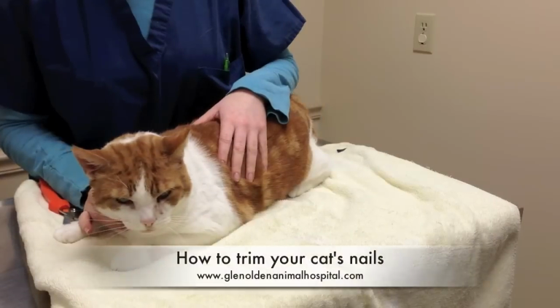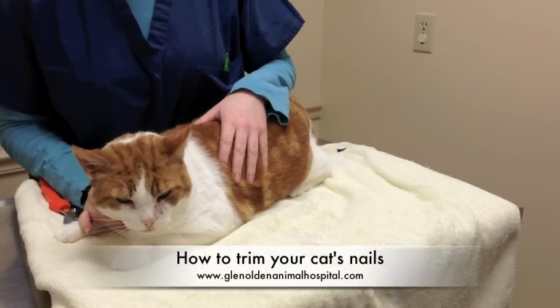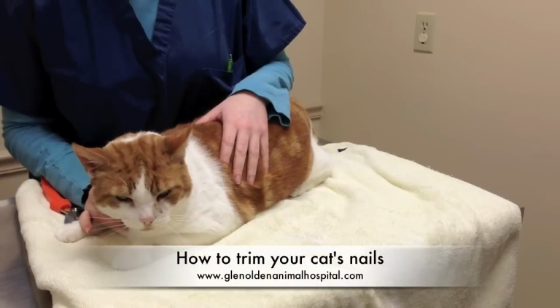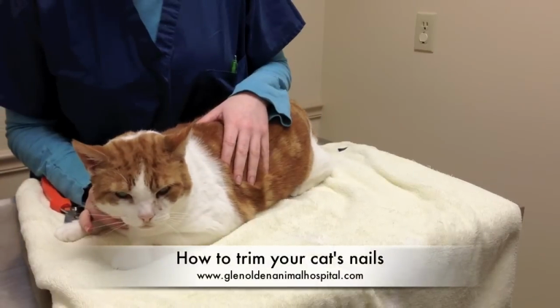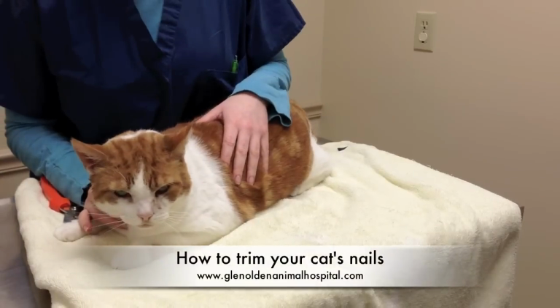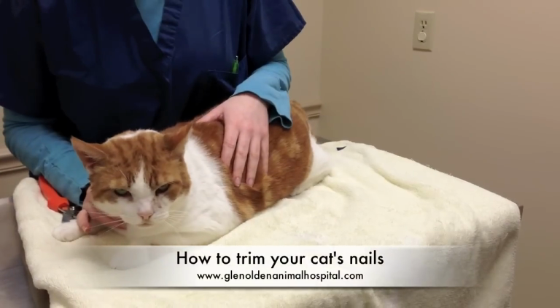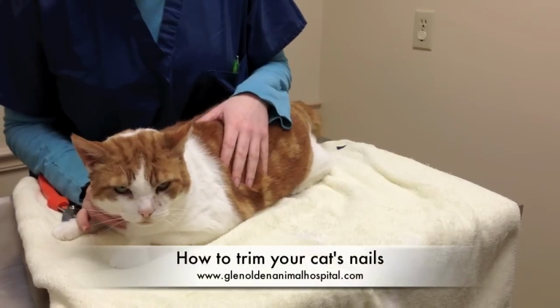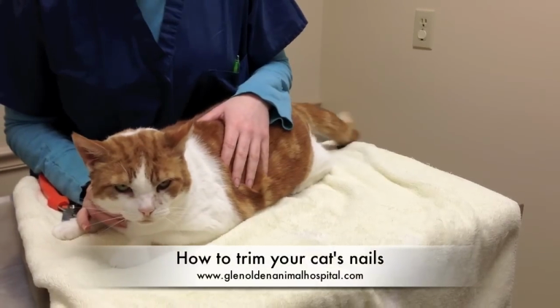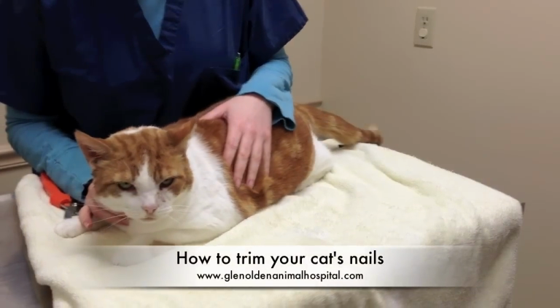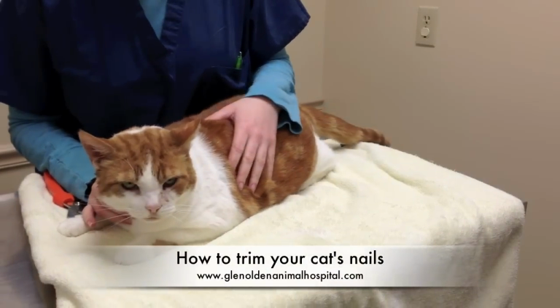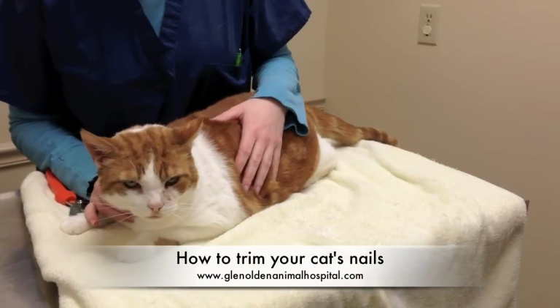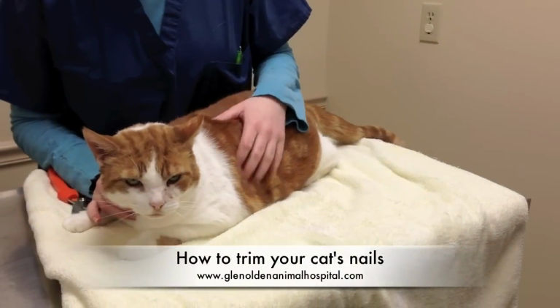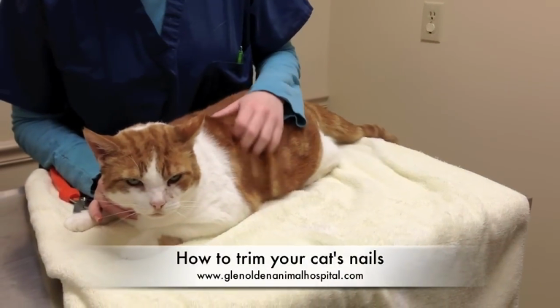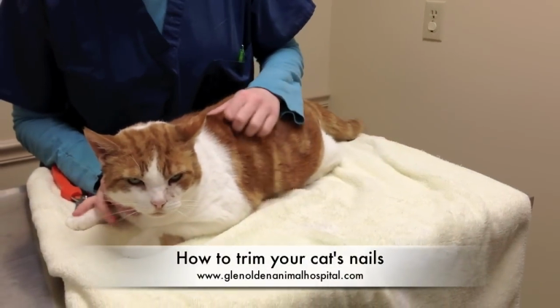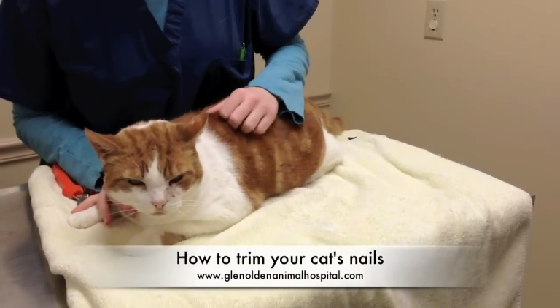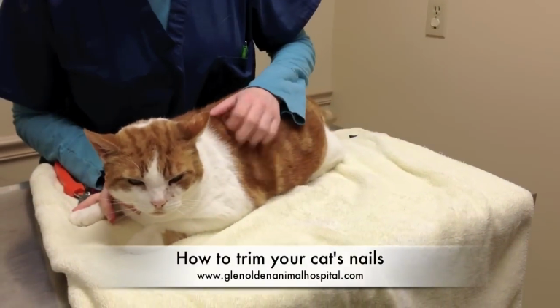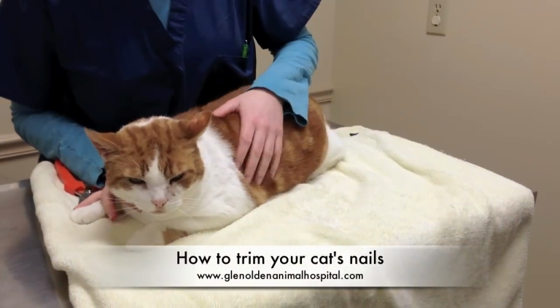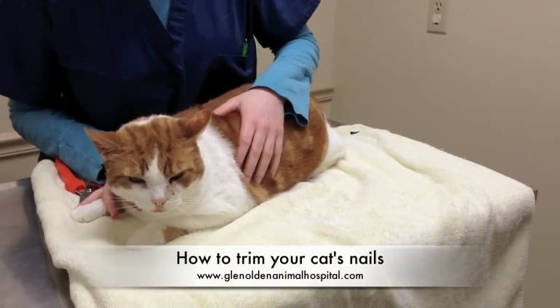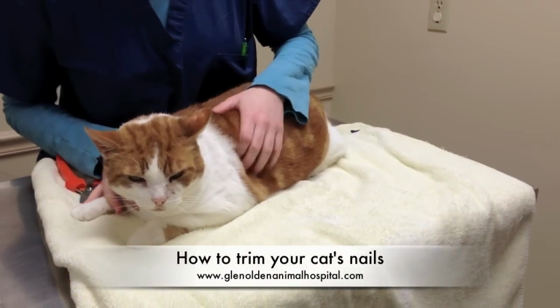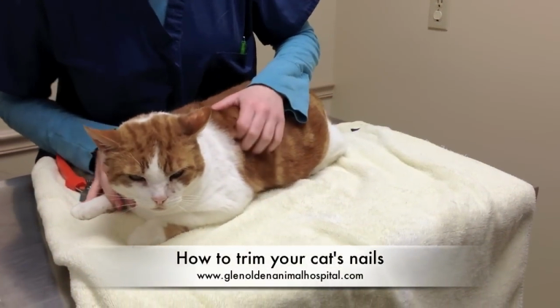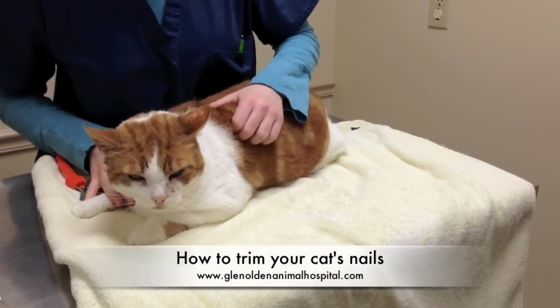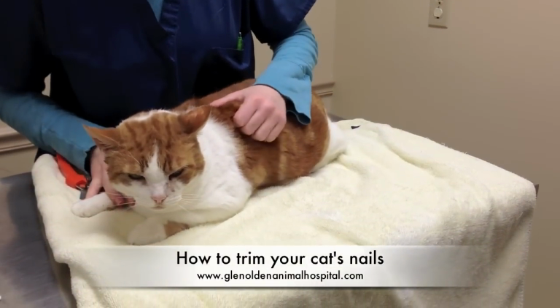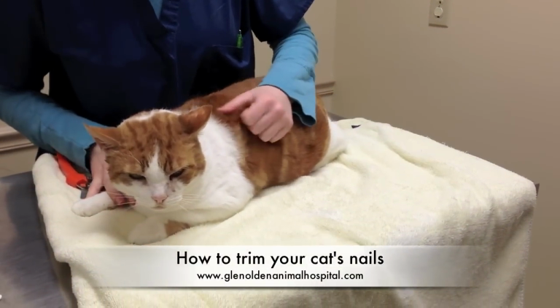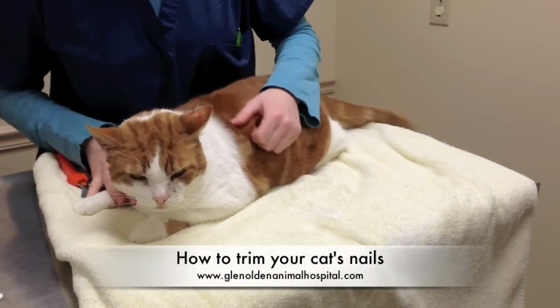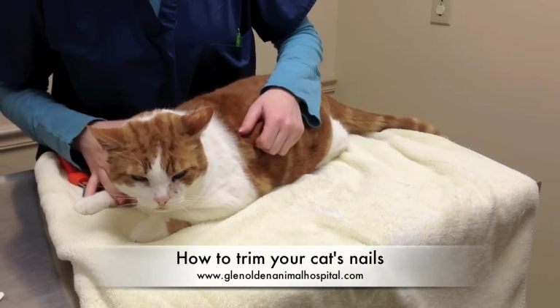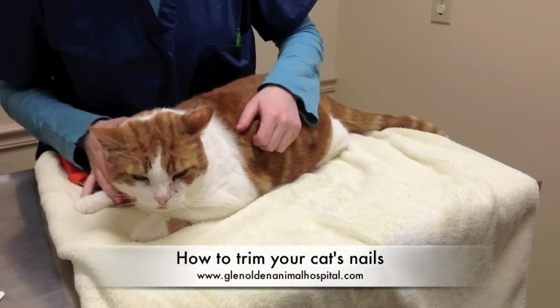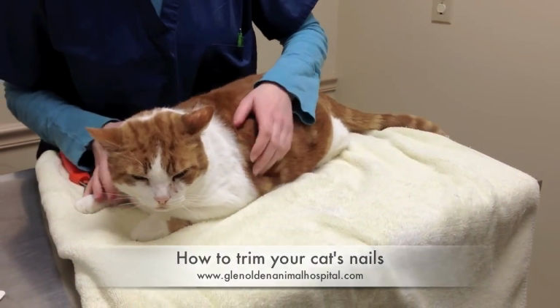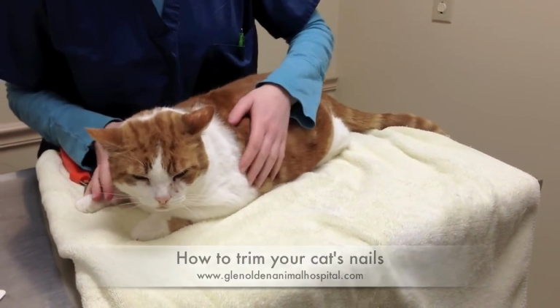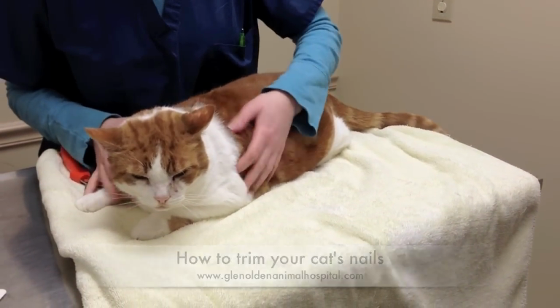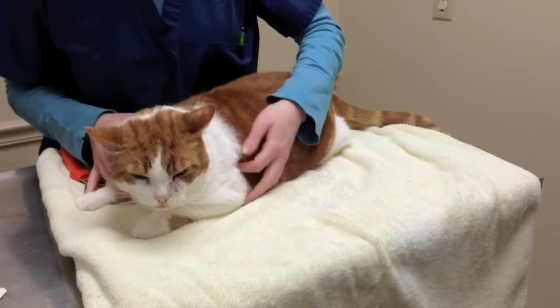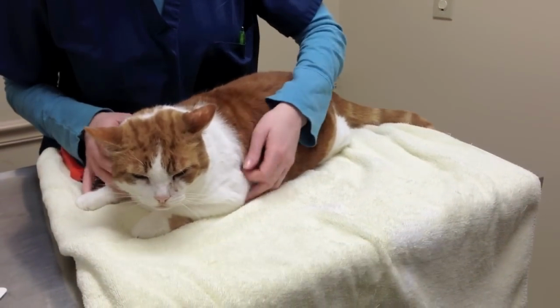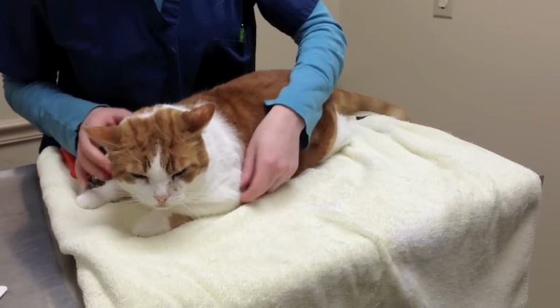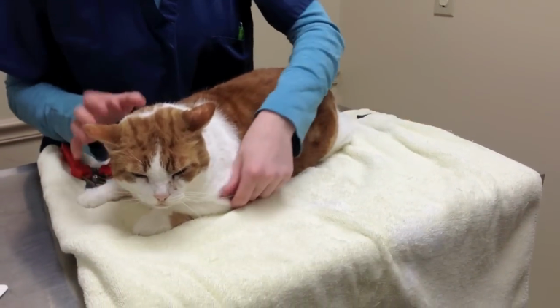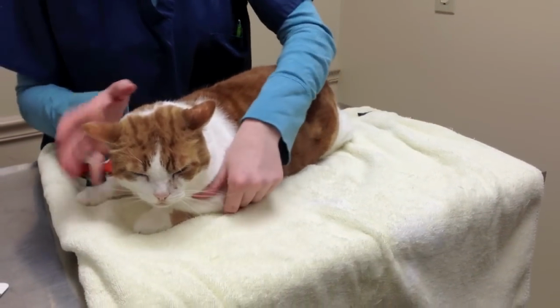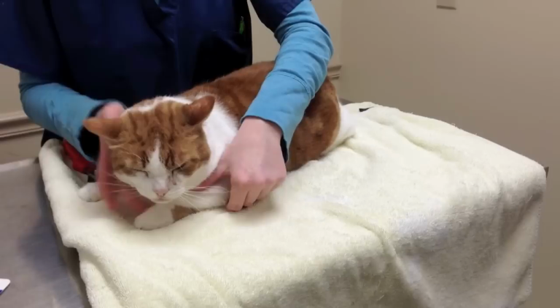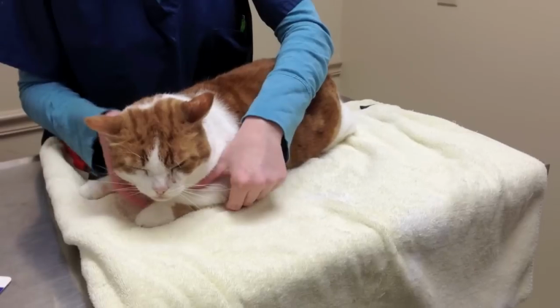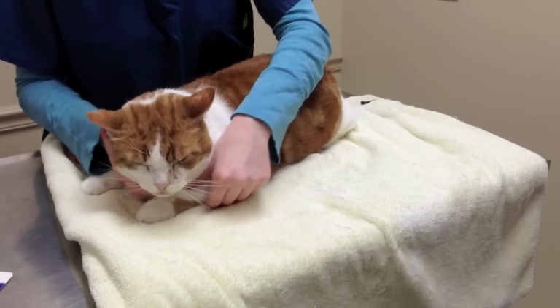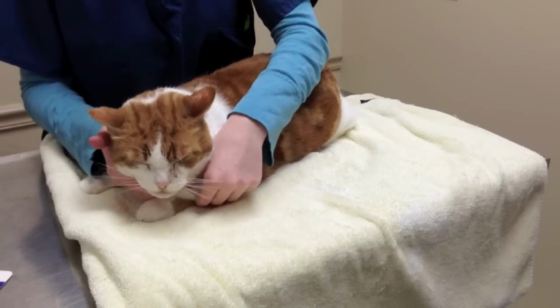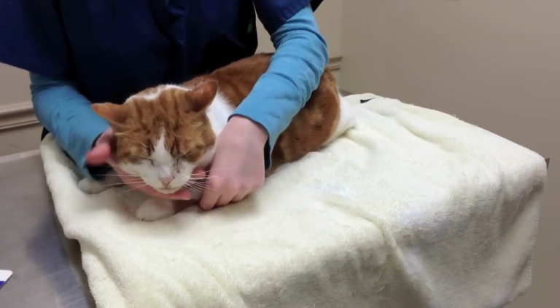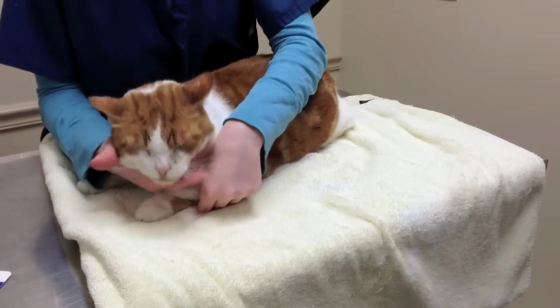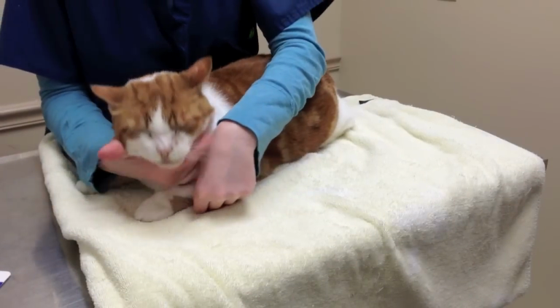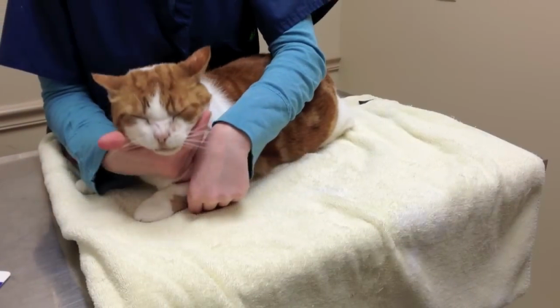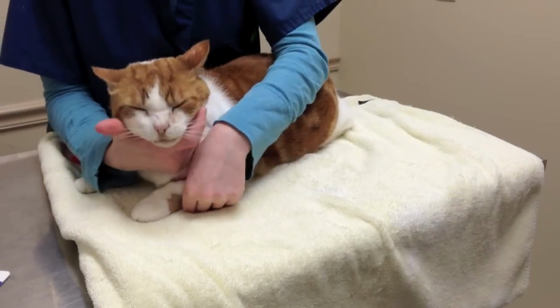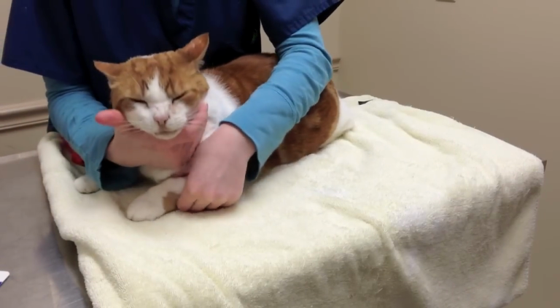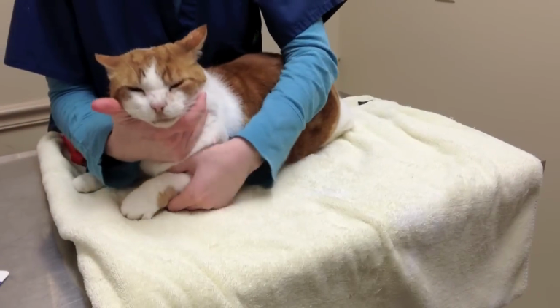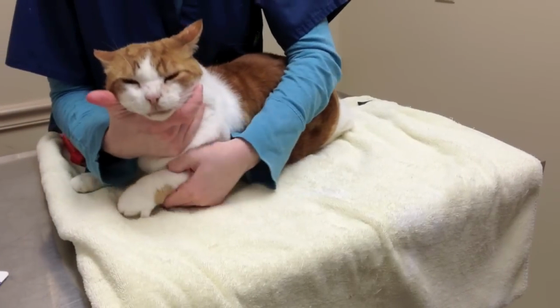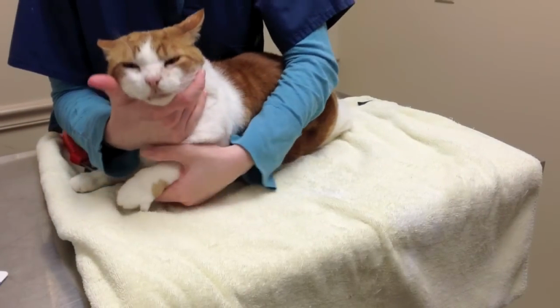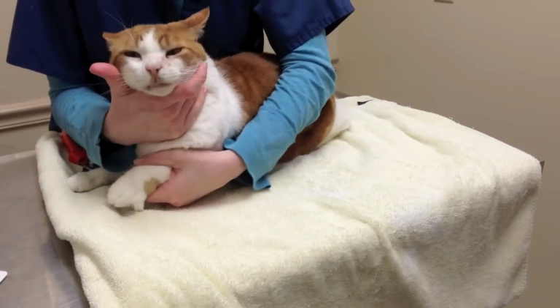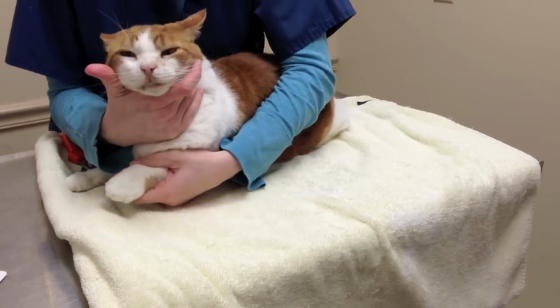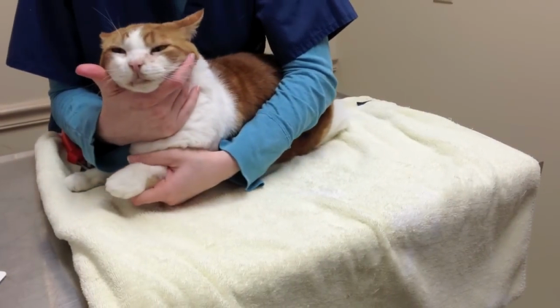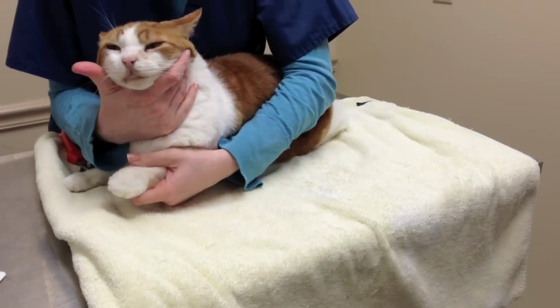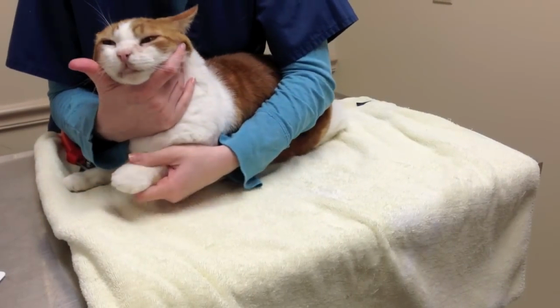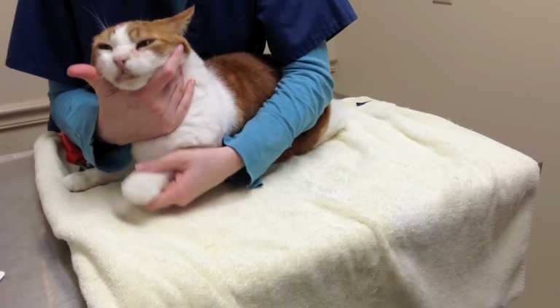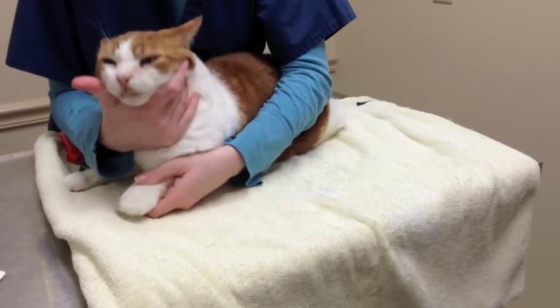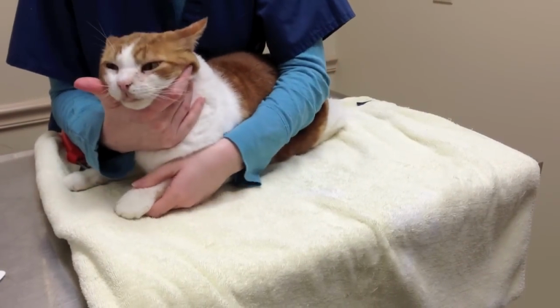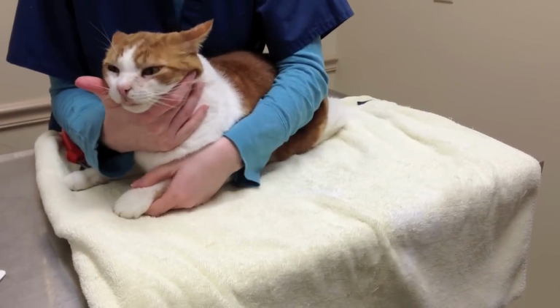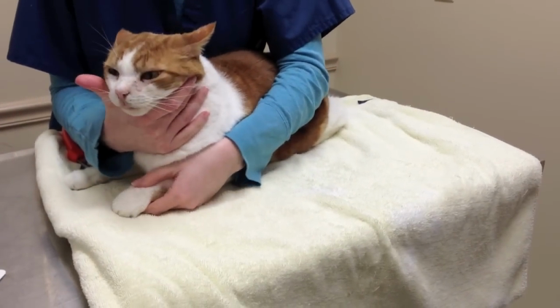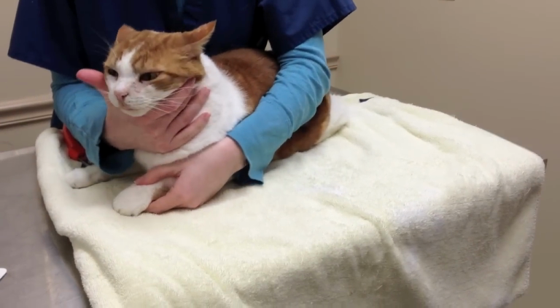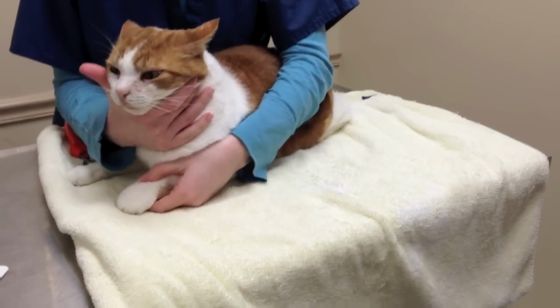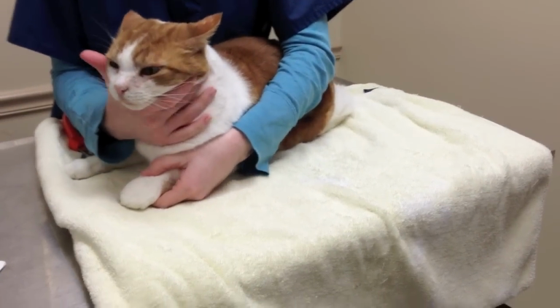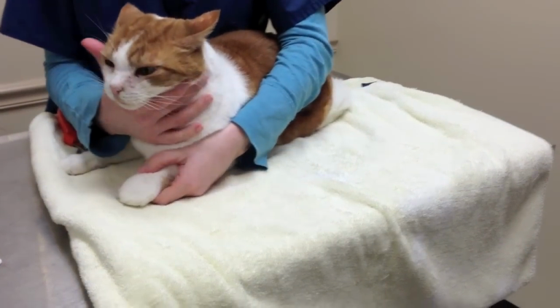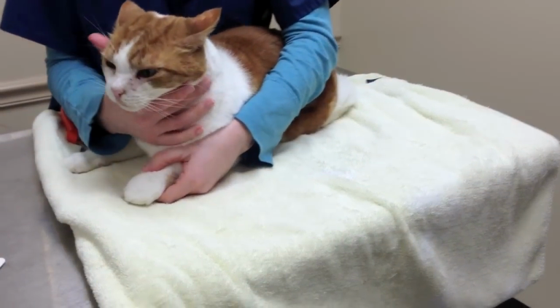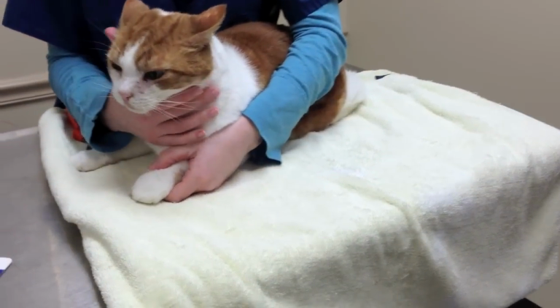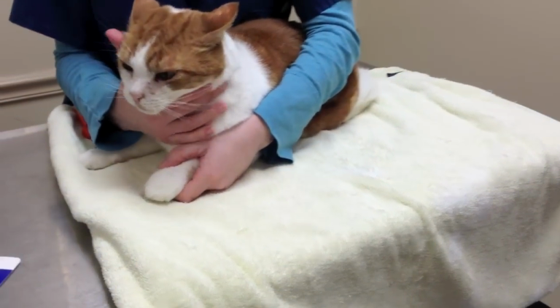Now I'll show you how to cut your cat's nails, if they will allow you. If not, you can always take them to your veterinarian and have them help you.